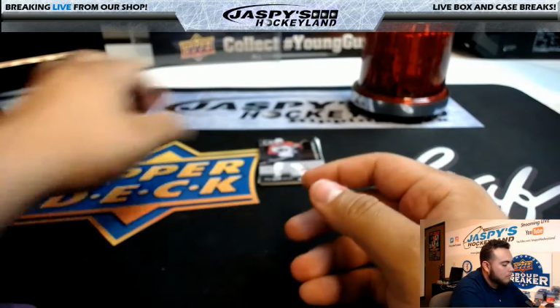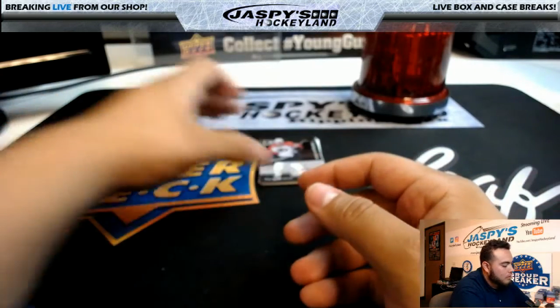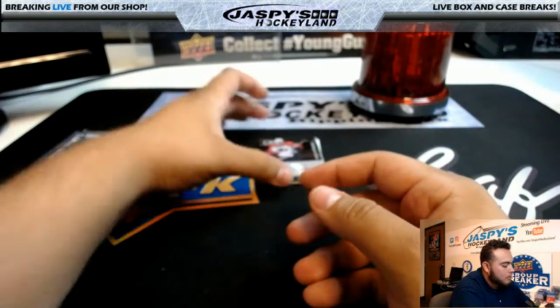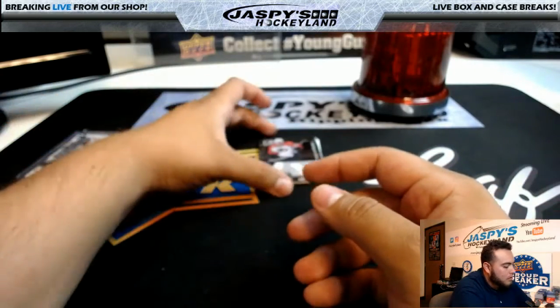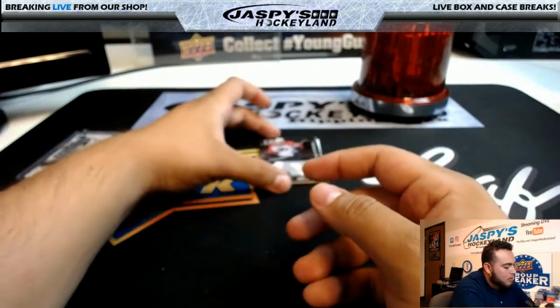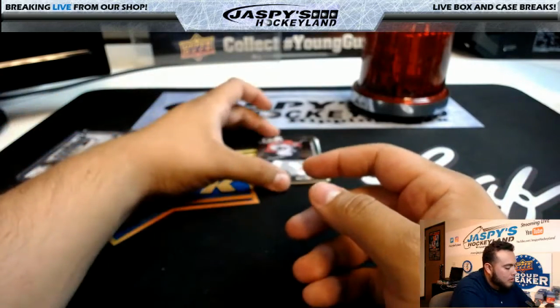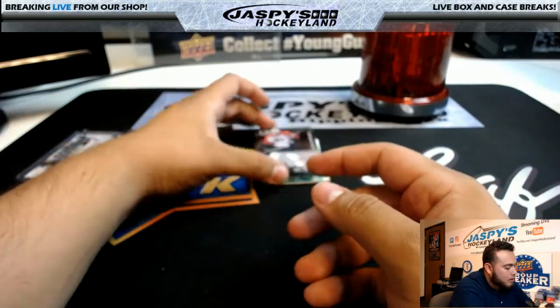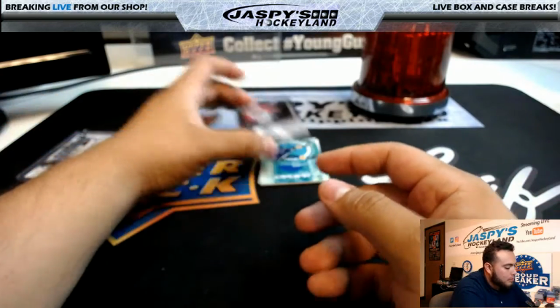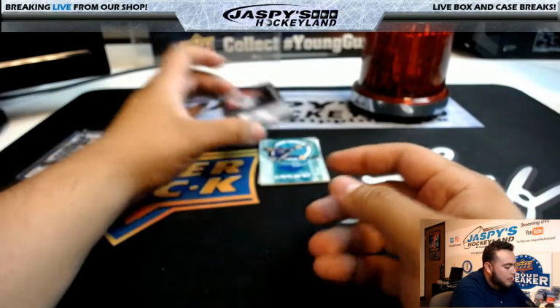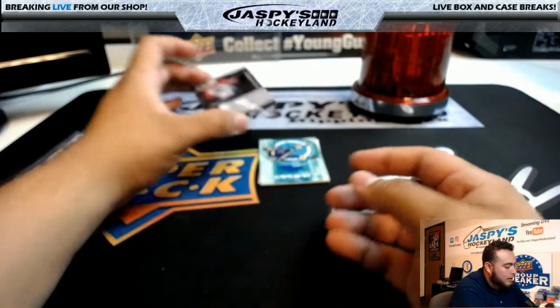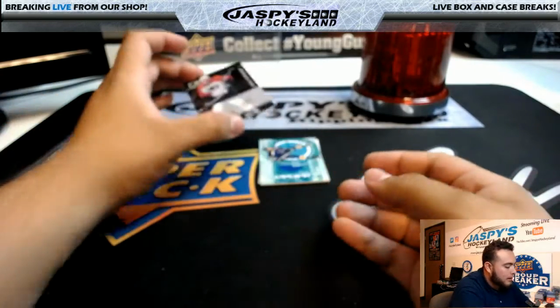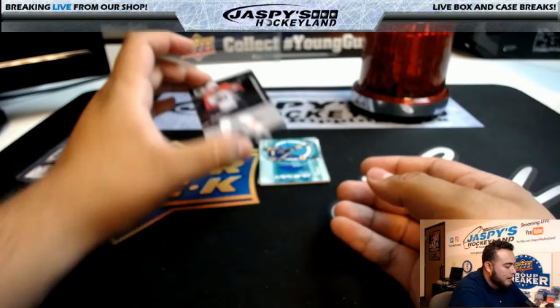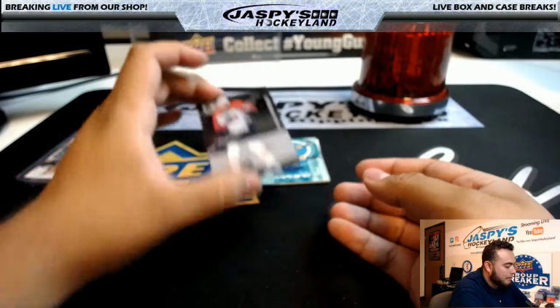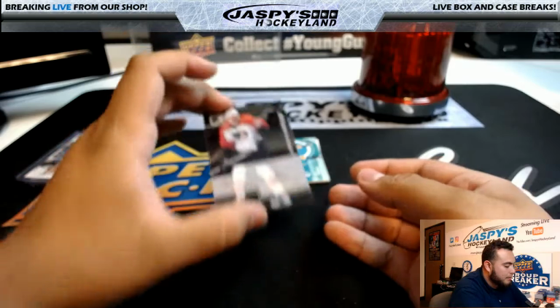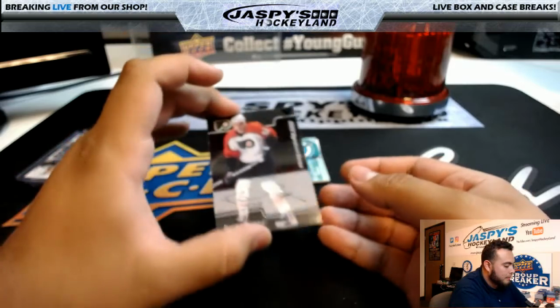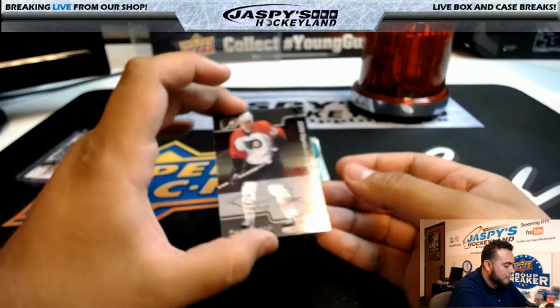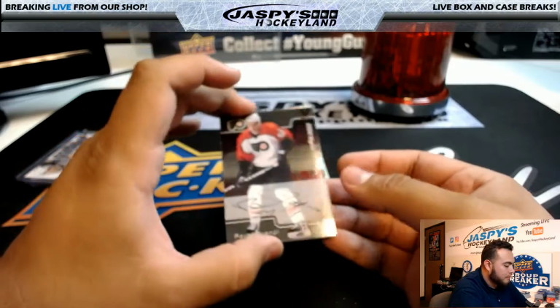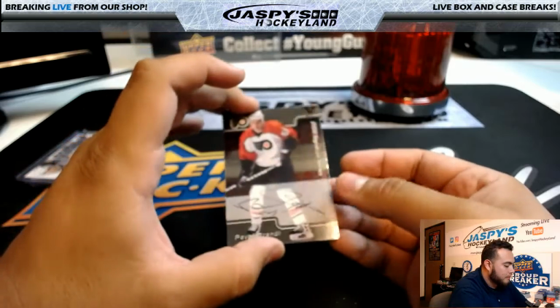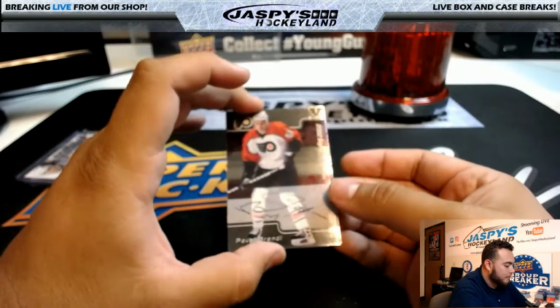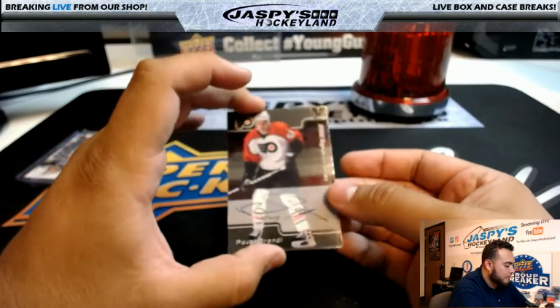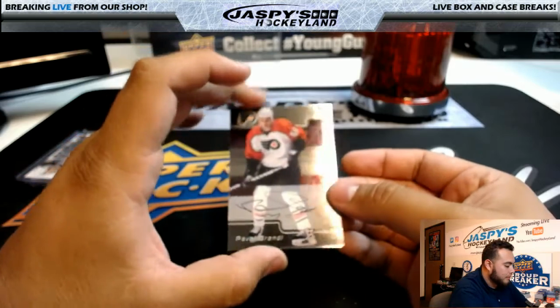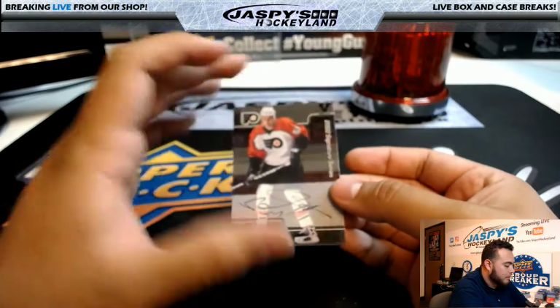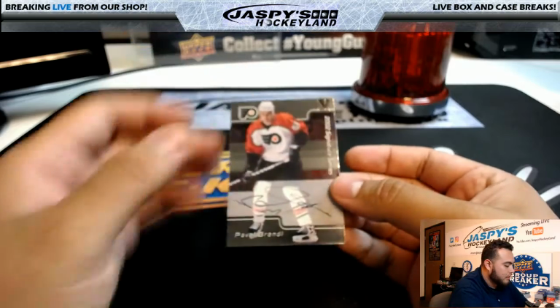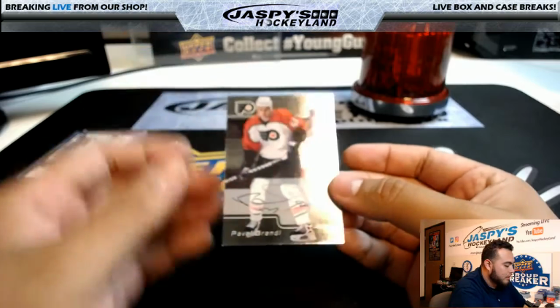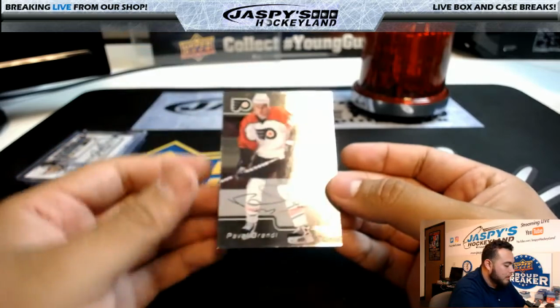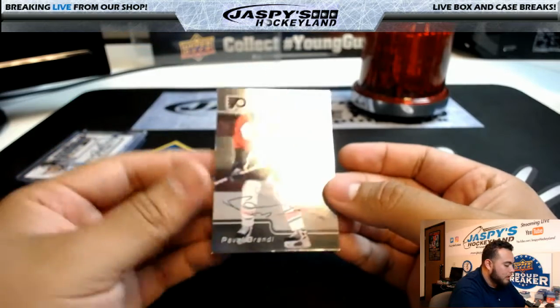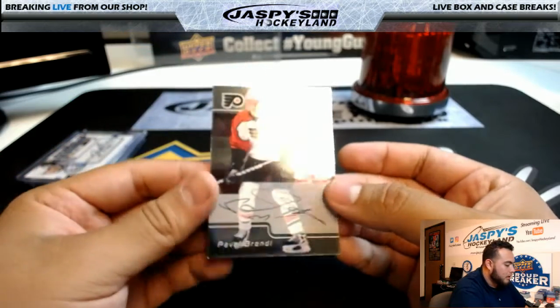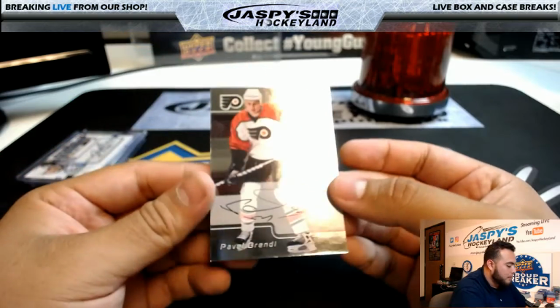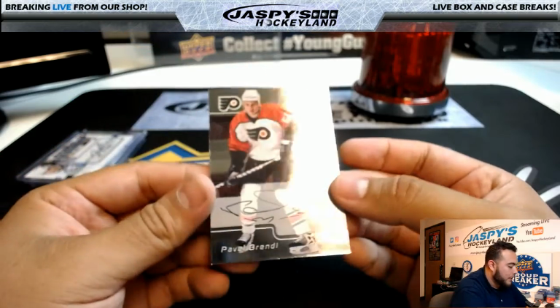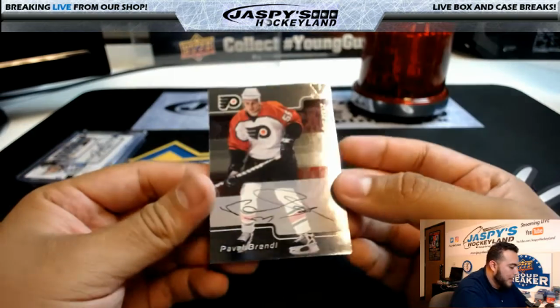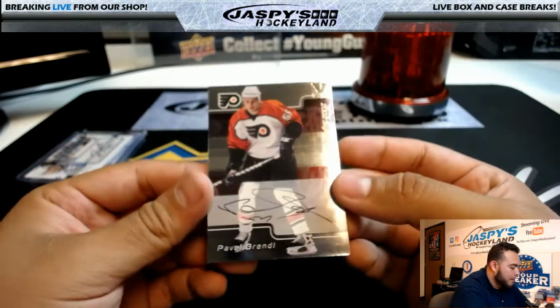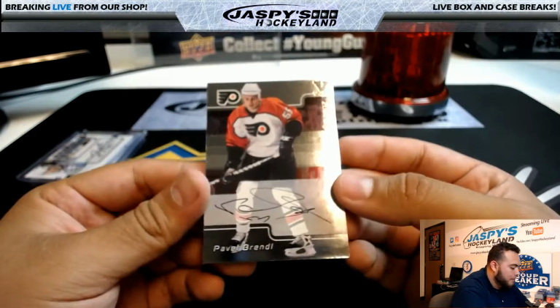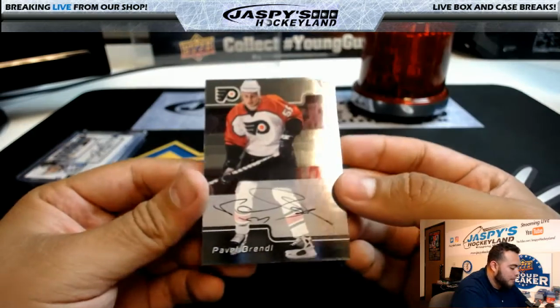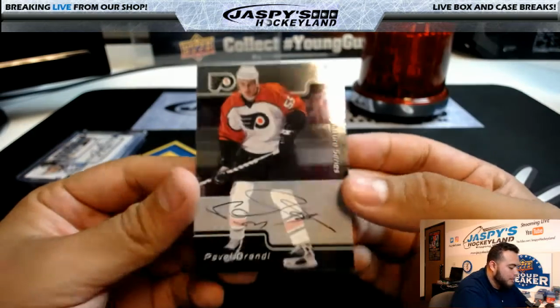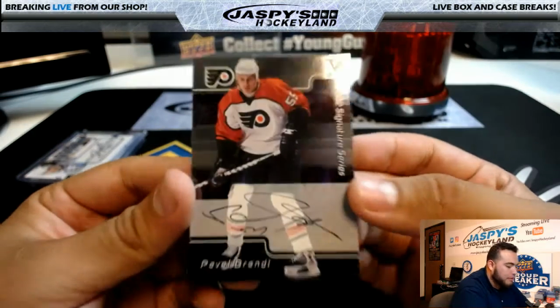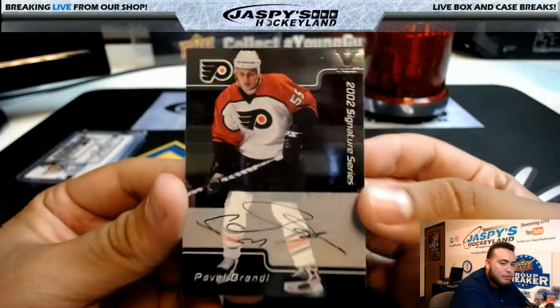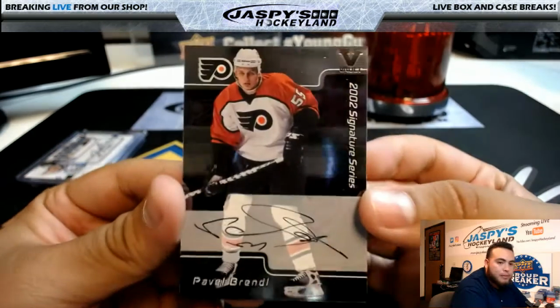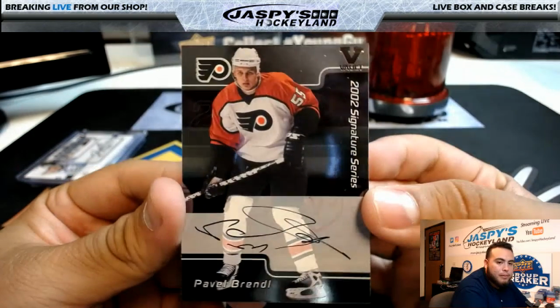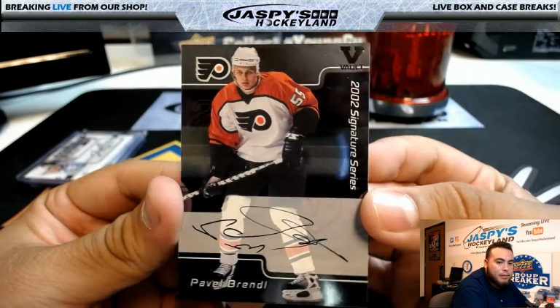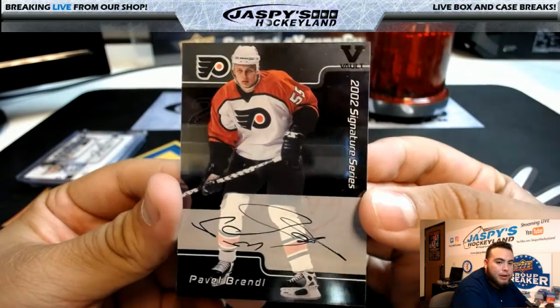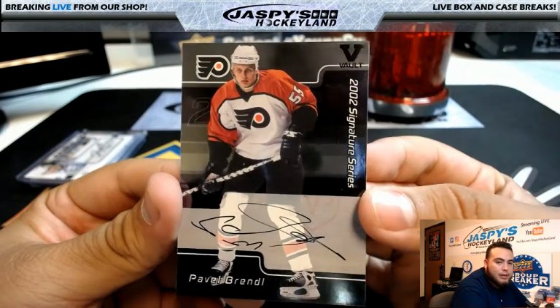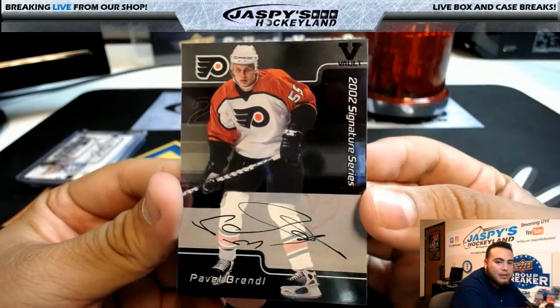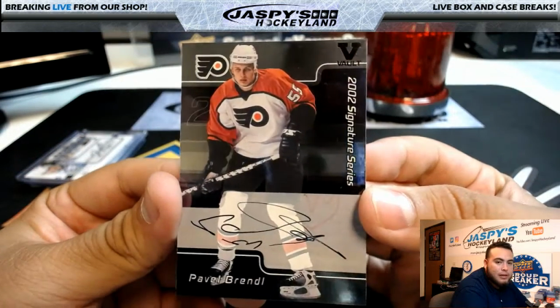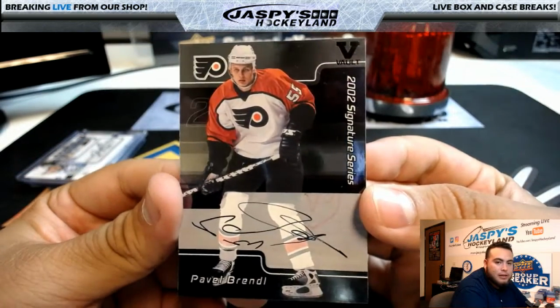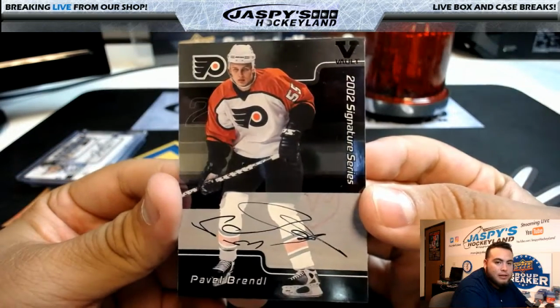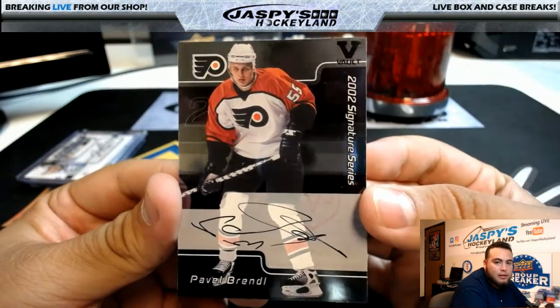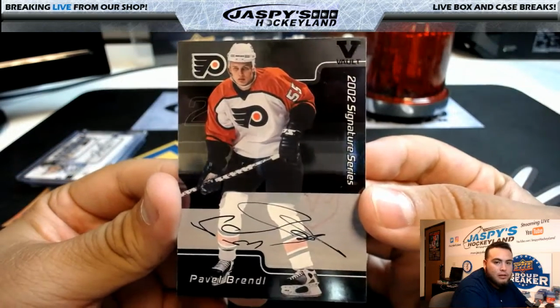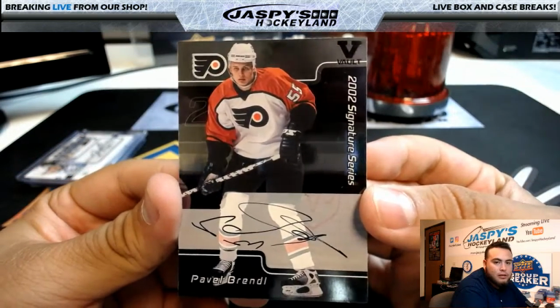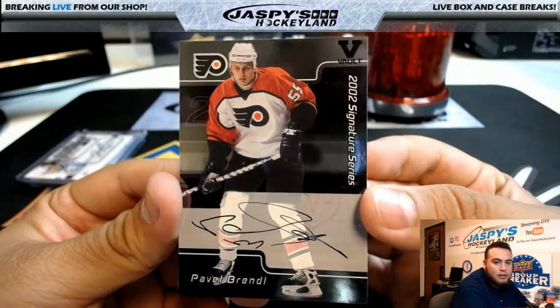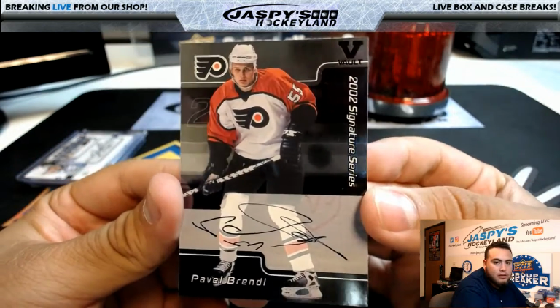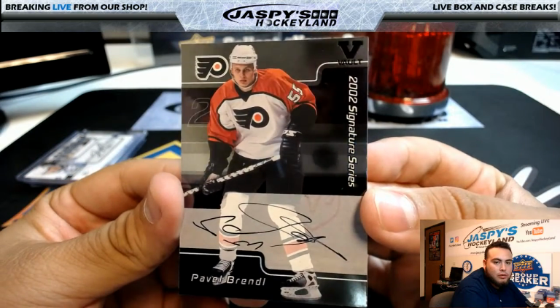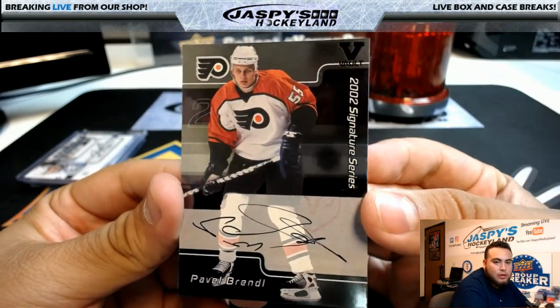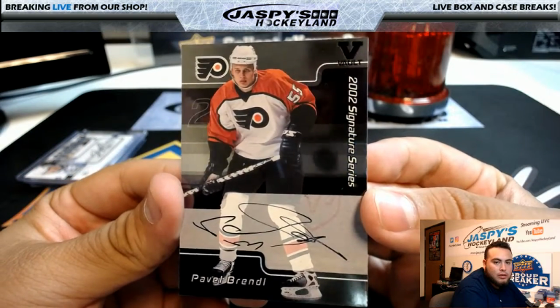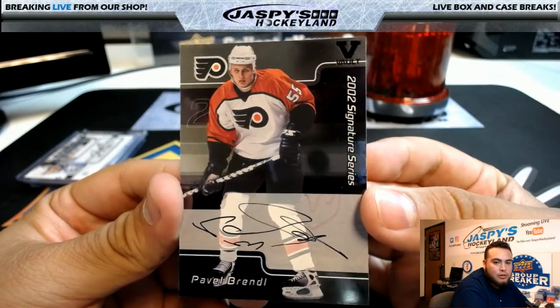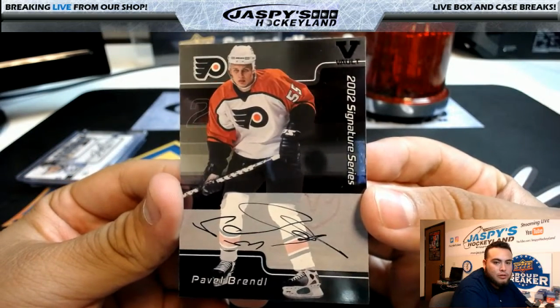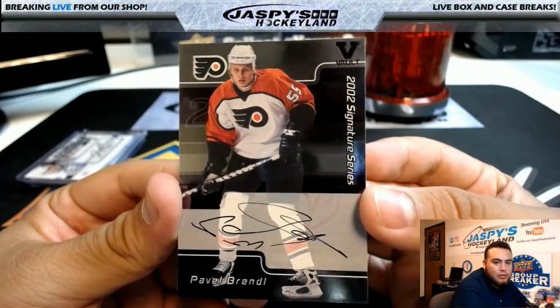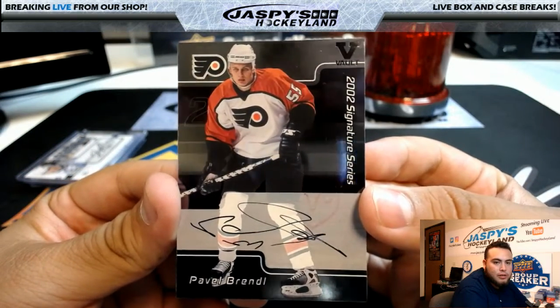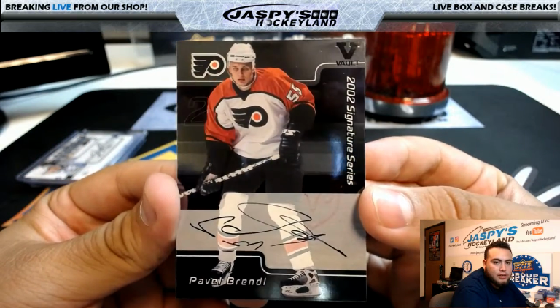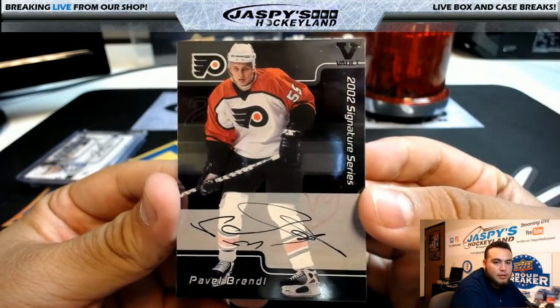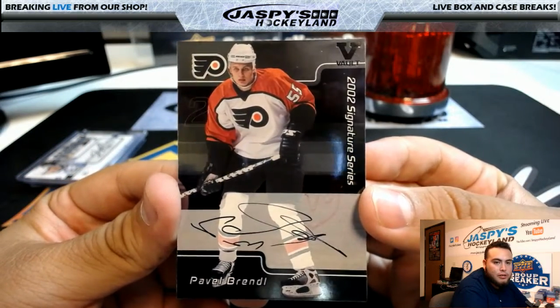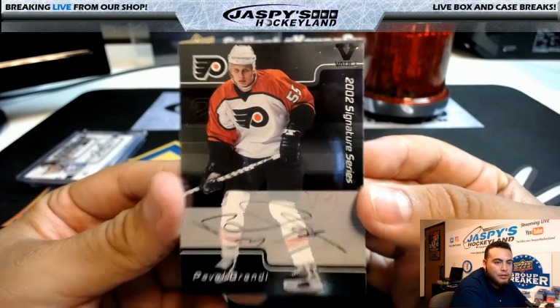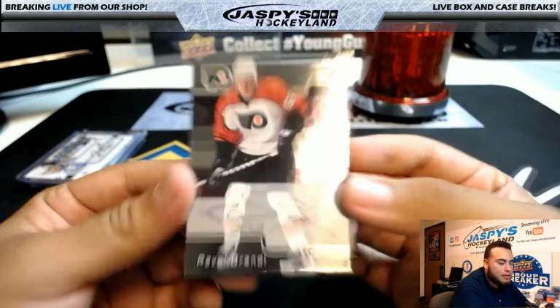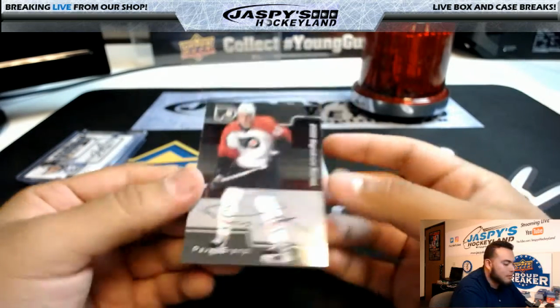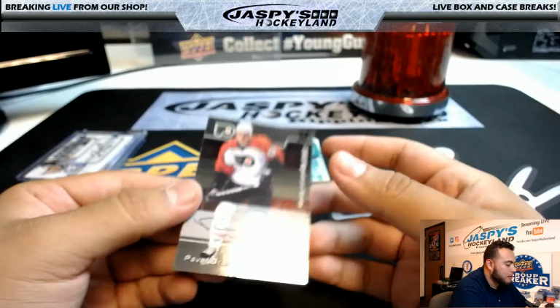Alright, we have Pavel Bure, 2002 Signature Series.